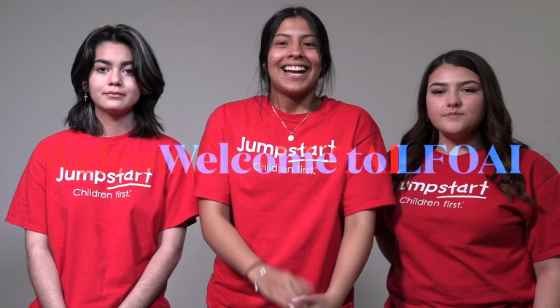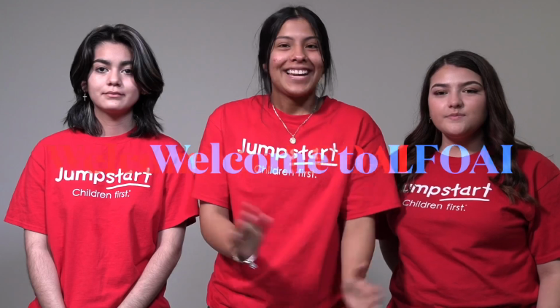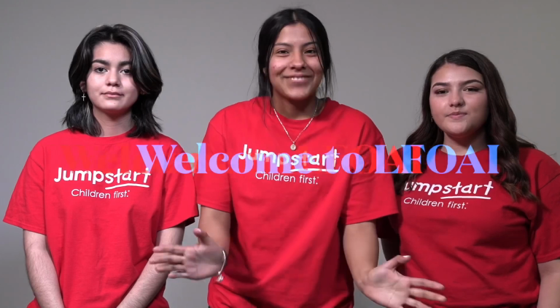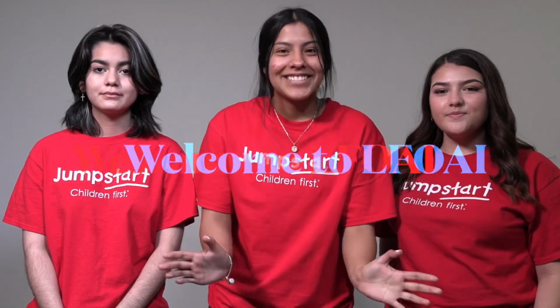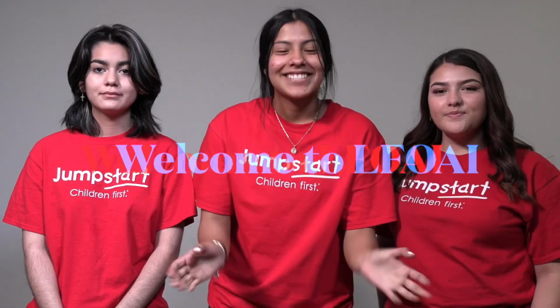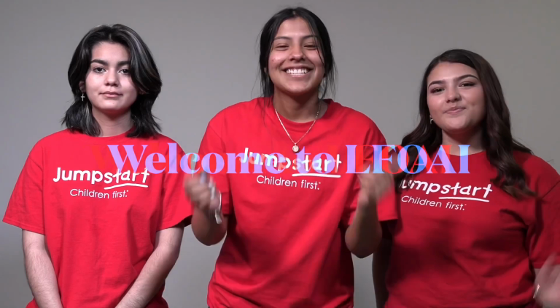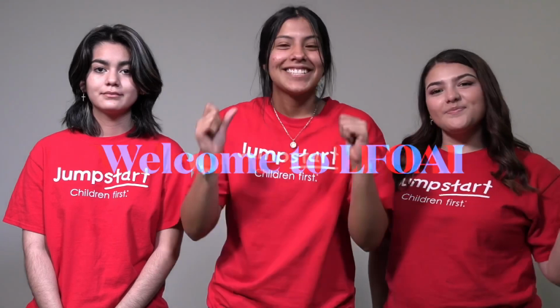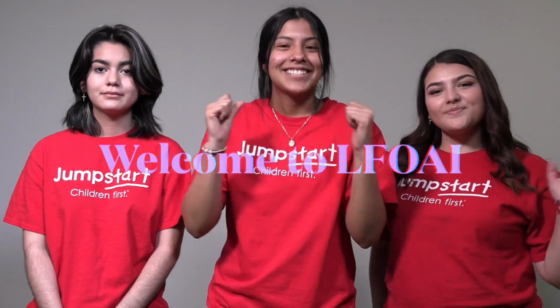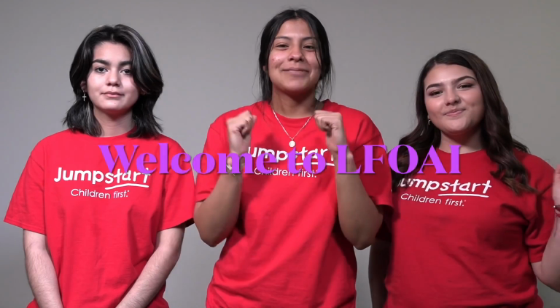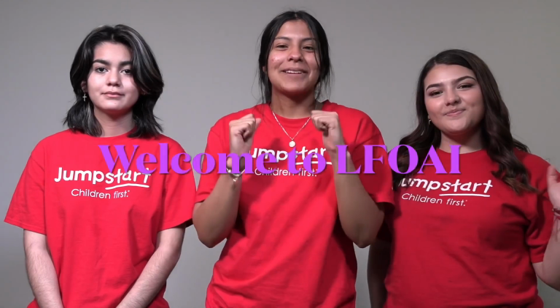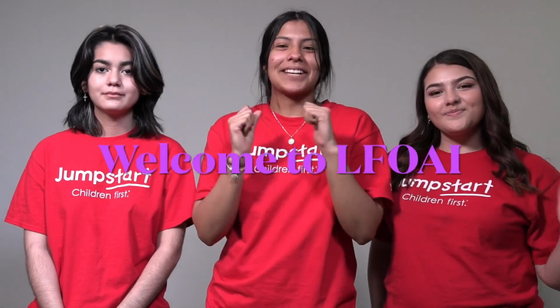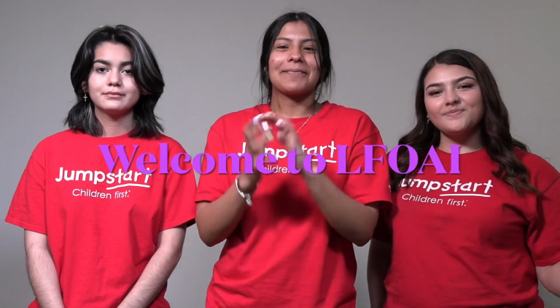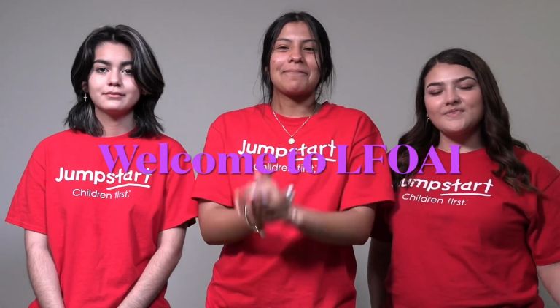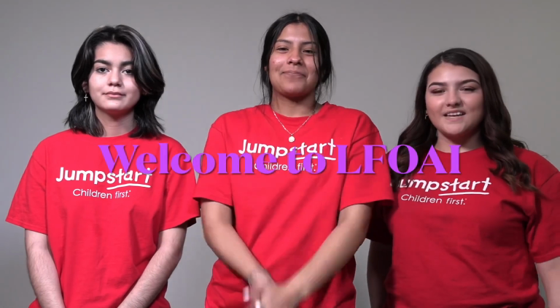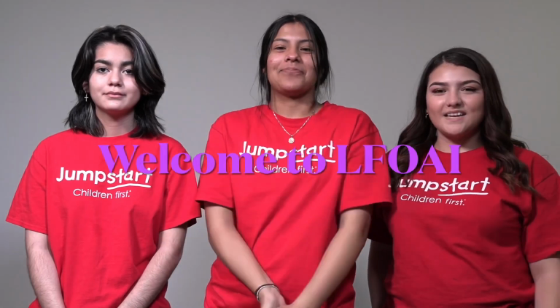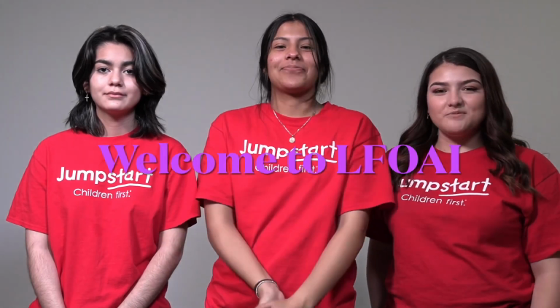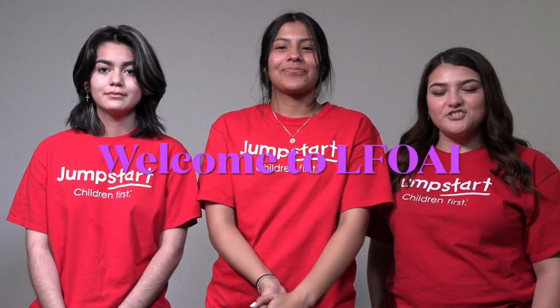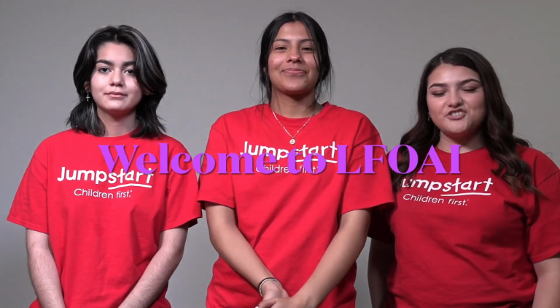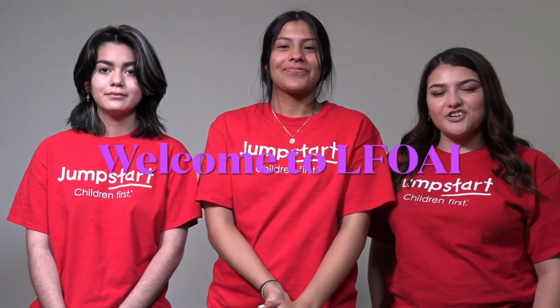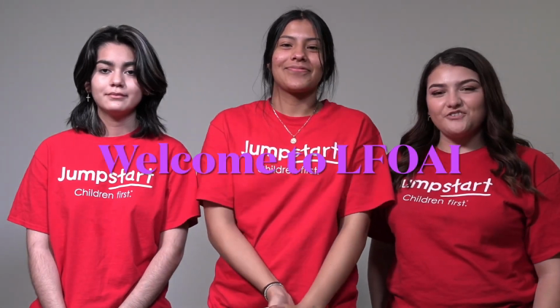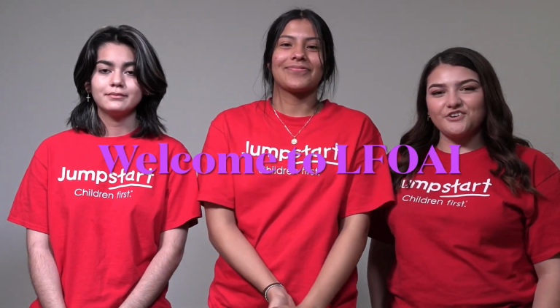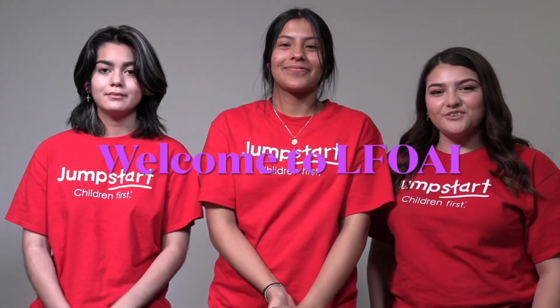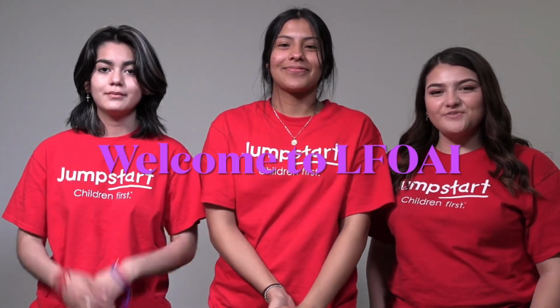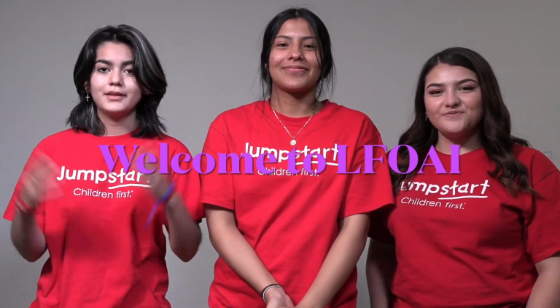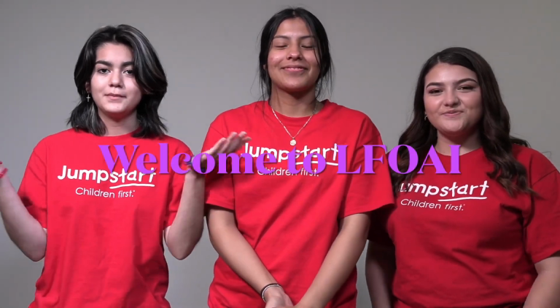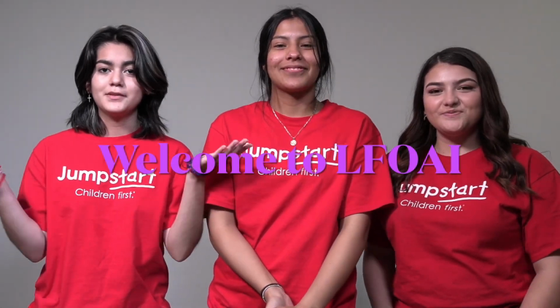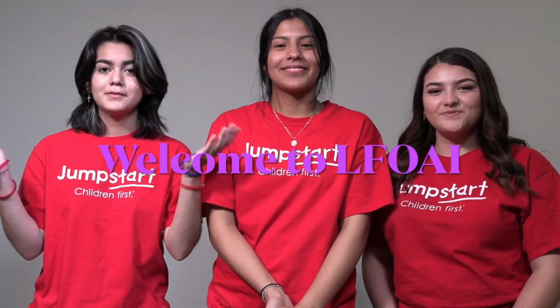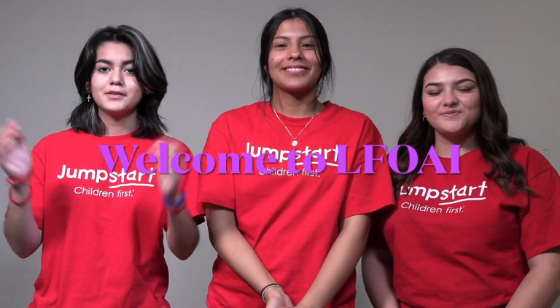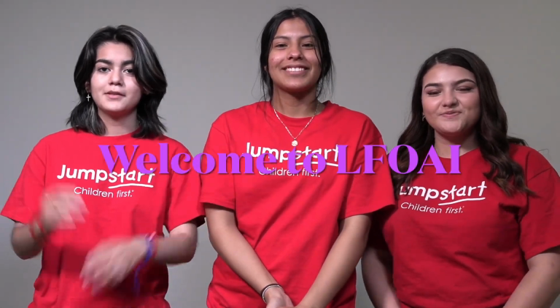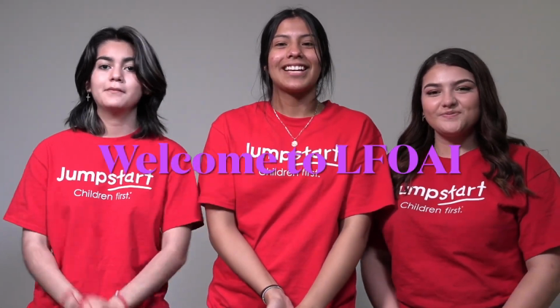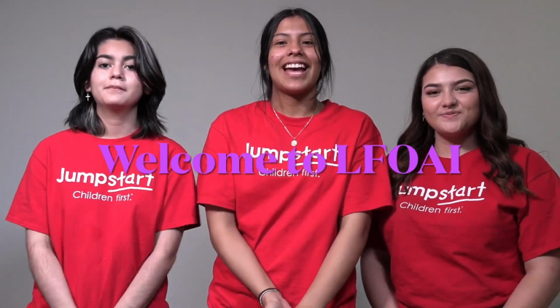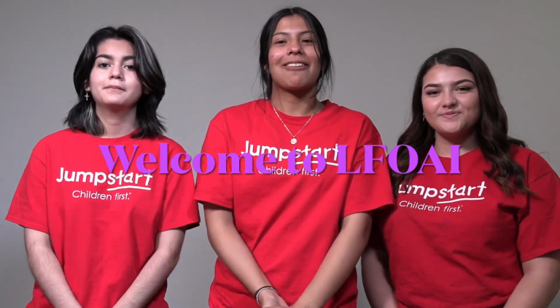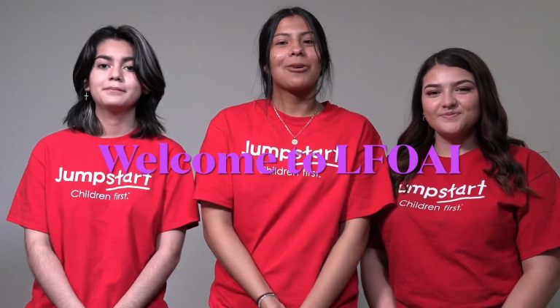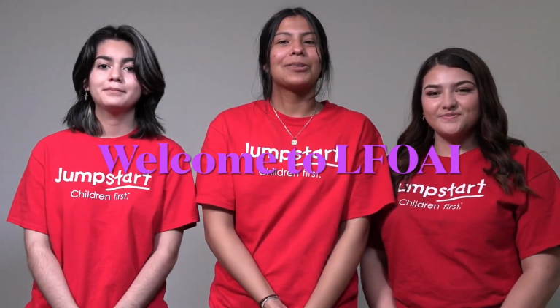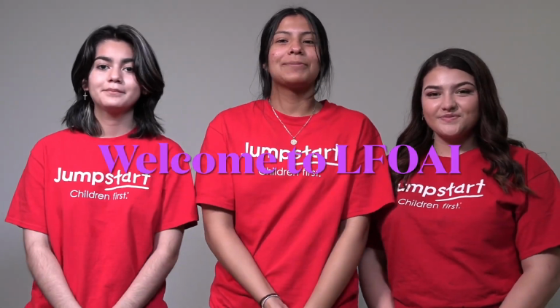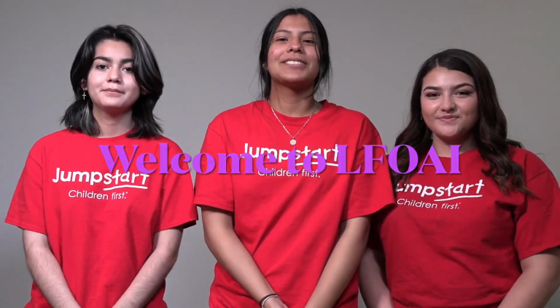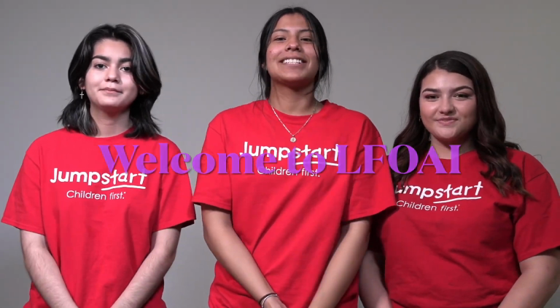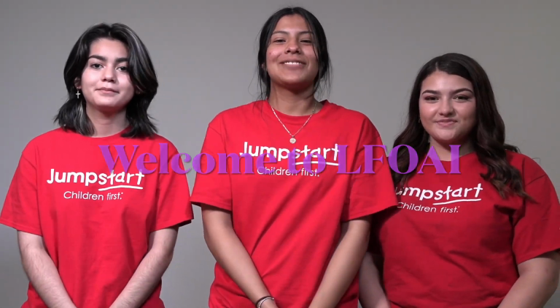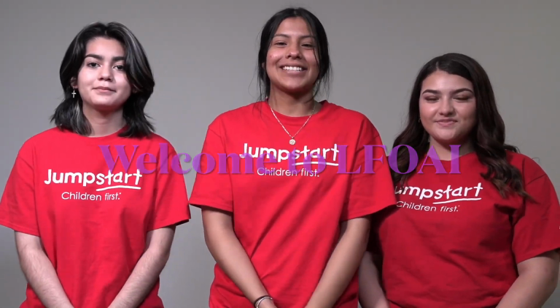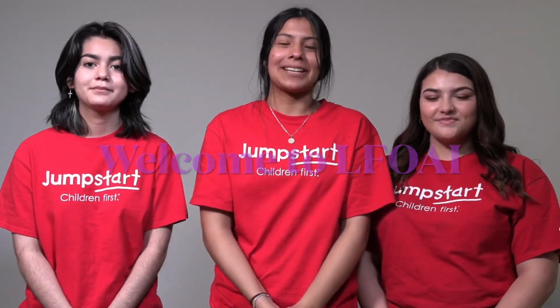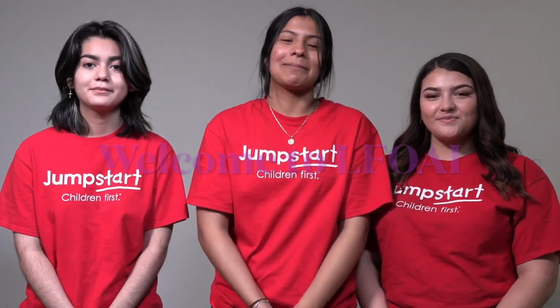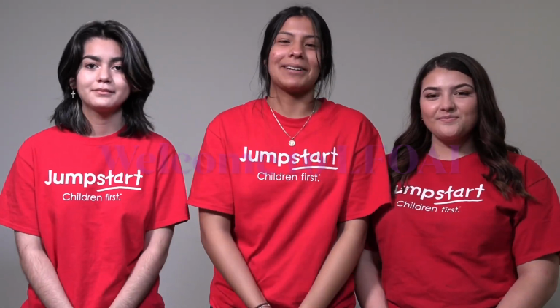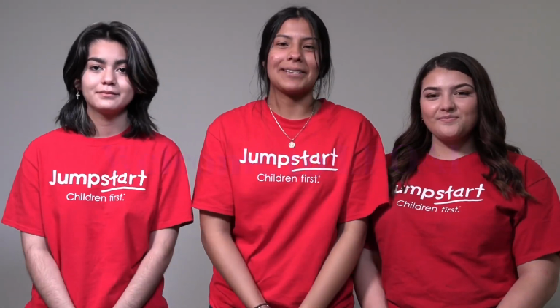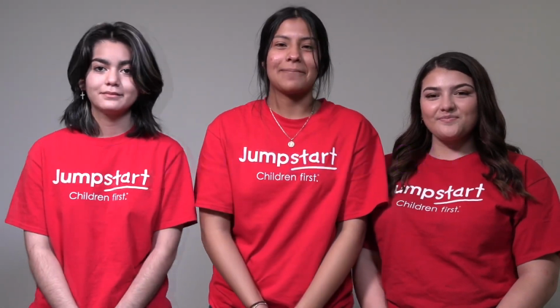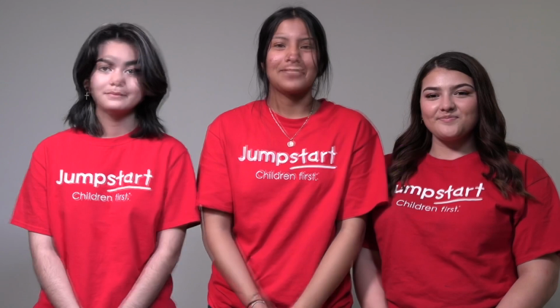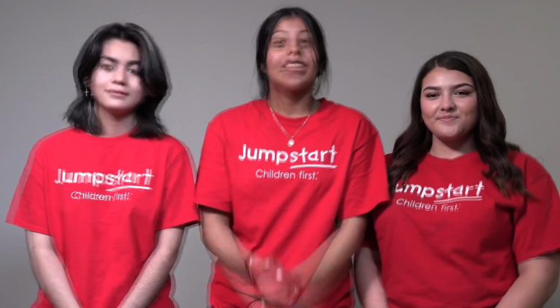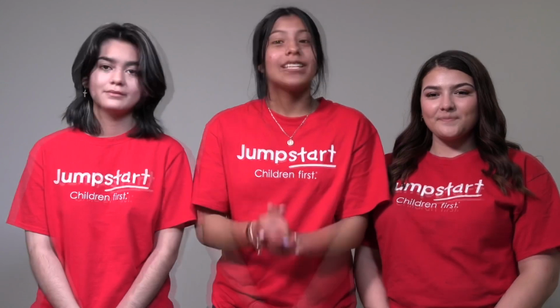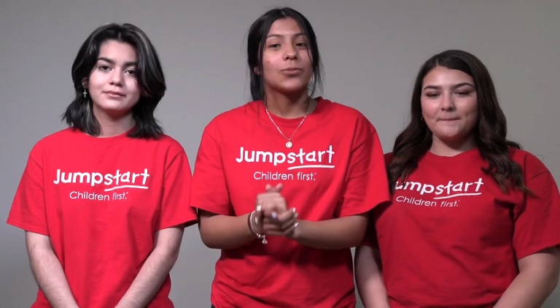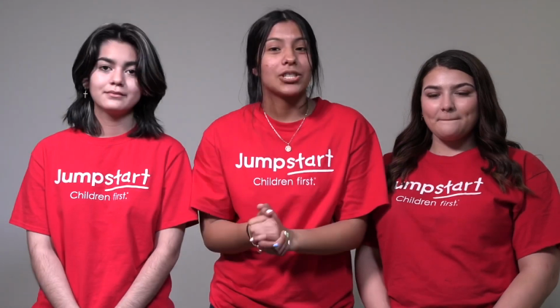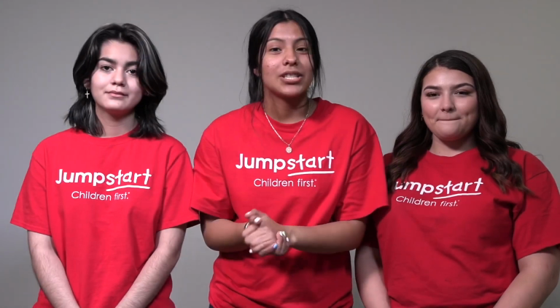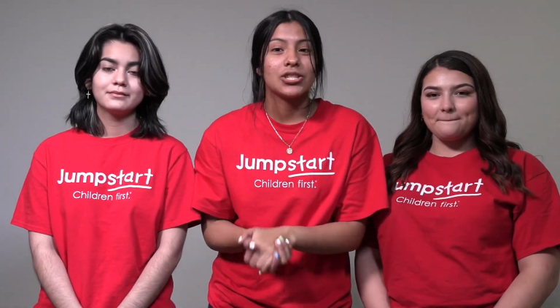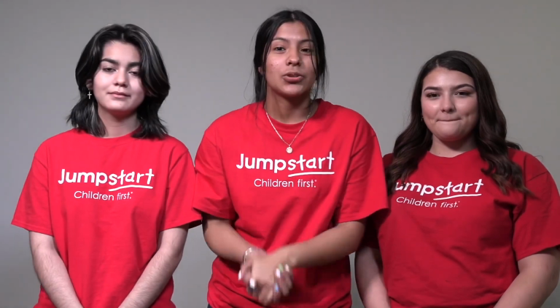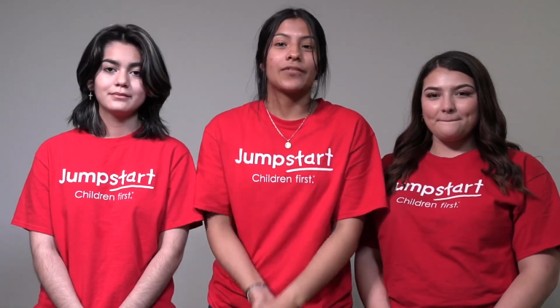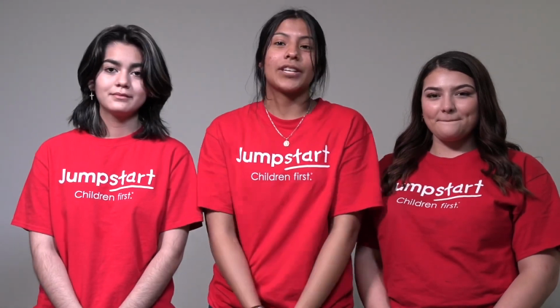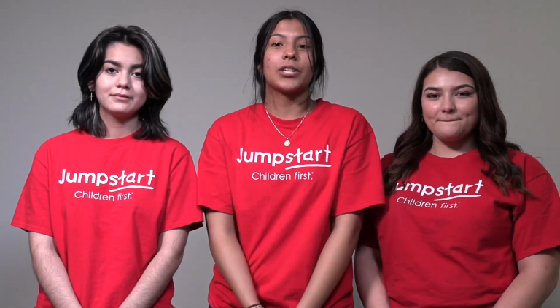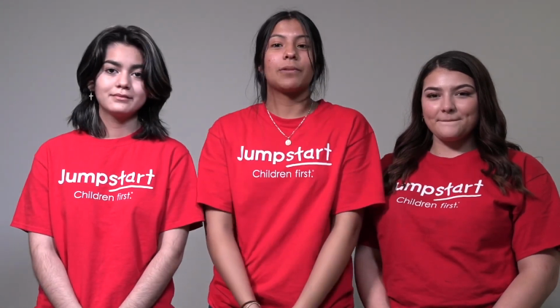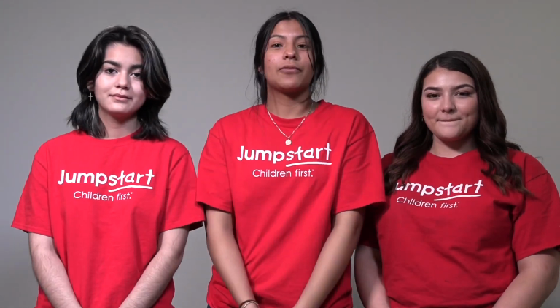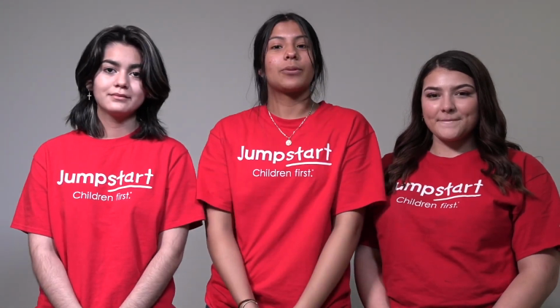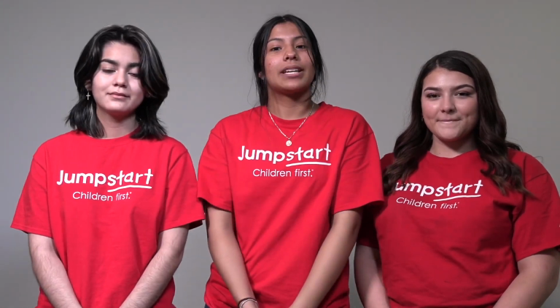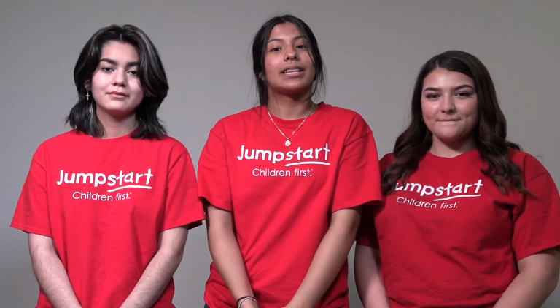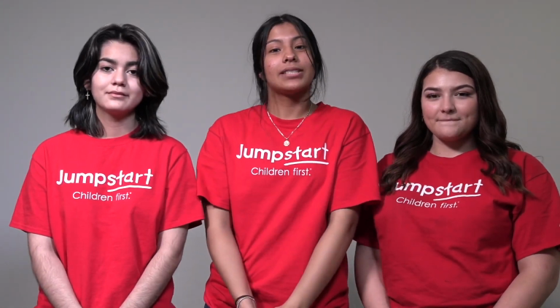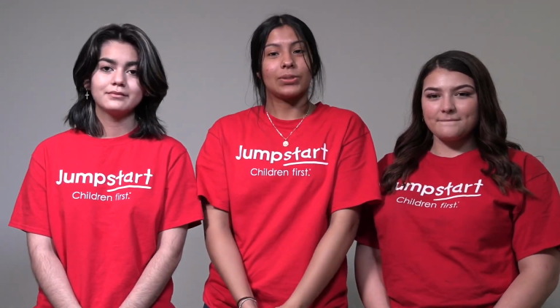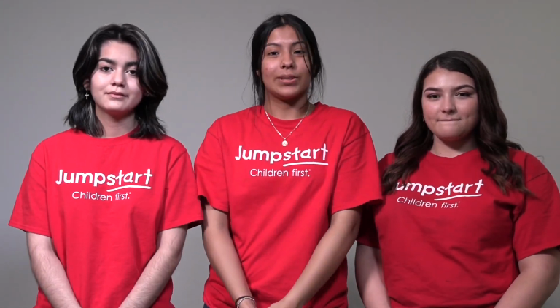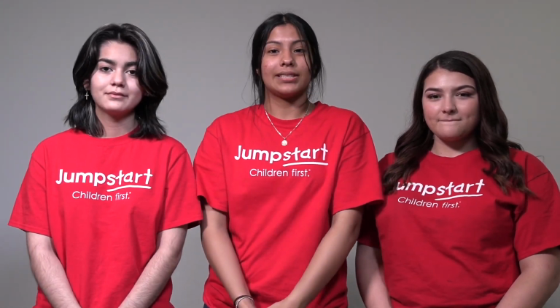Hi friends, it's teacher Maria. And I'm teacher Jennifer. And I'm teacher Marceau. Welcome to Let's Find Out About It. Let's watch this short video before we get into it.